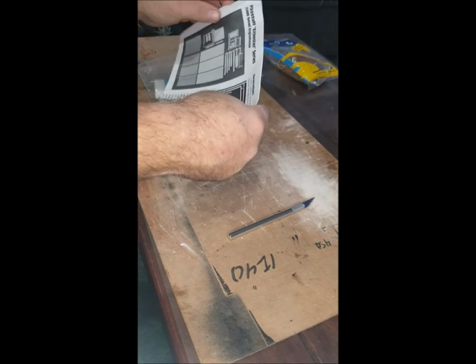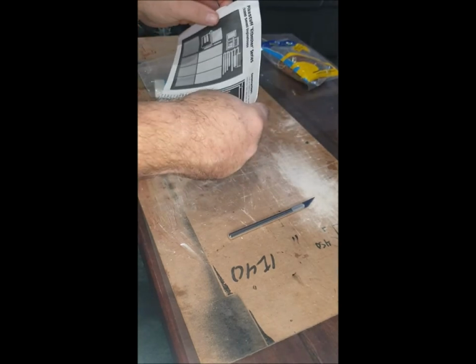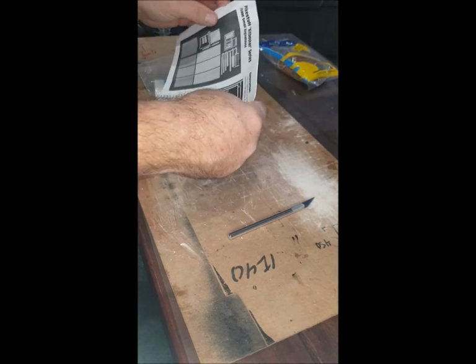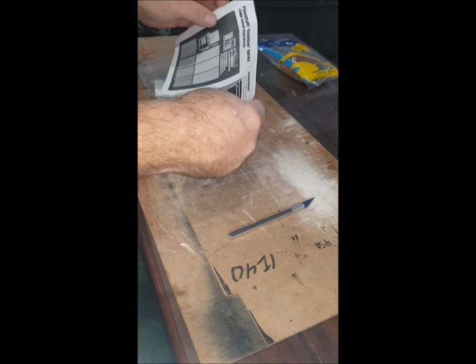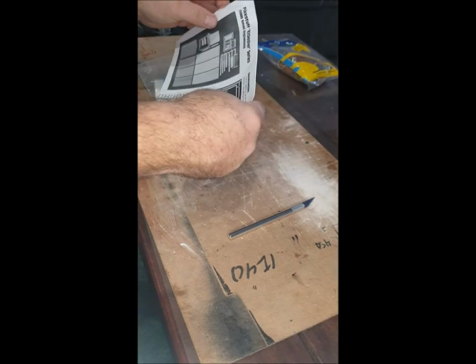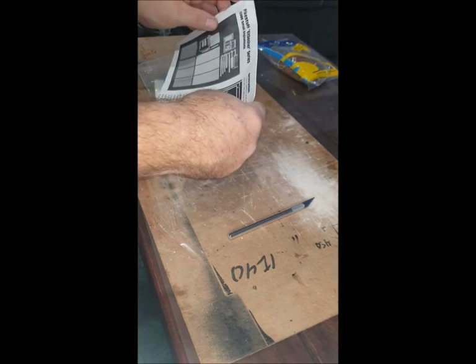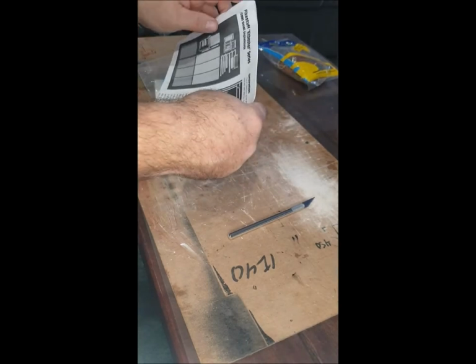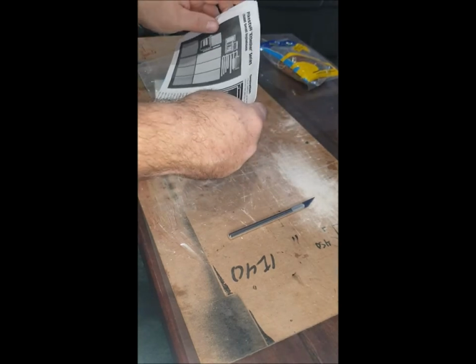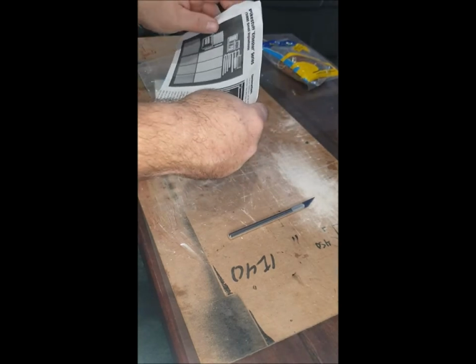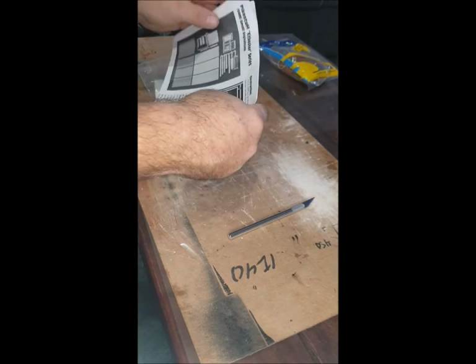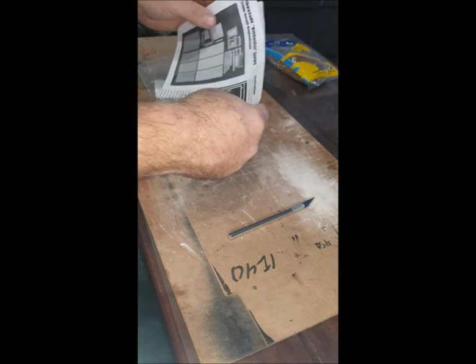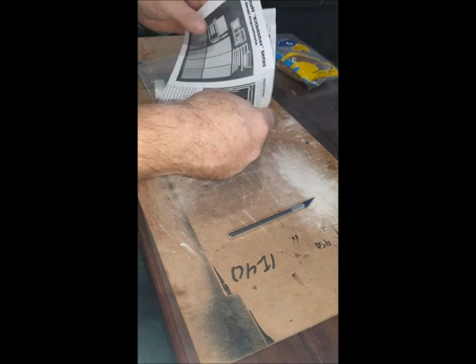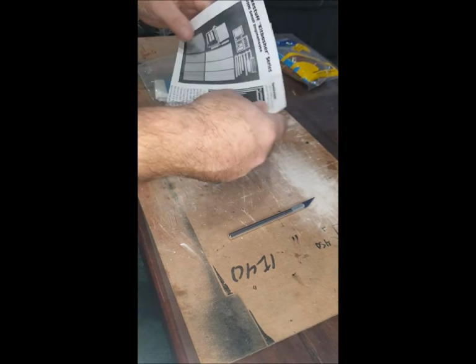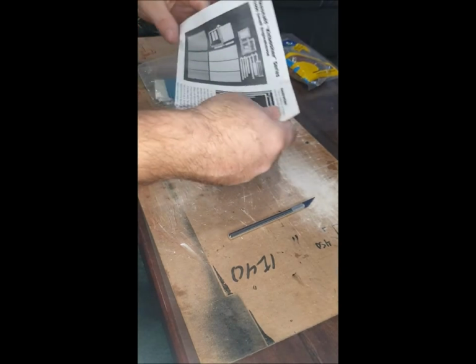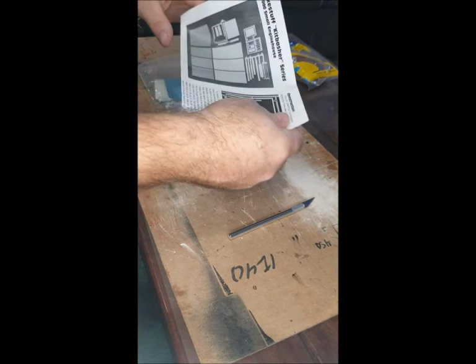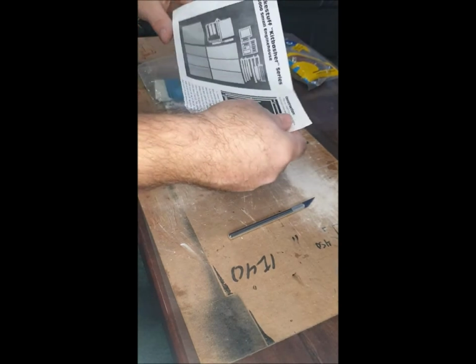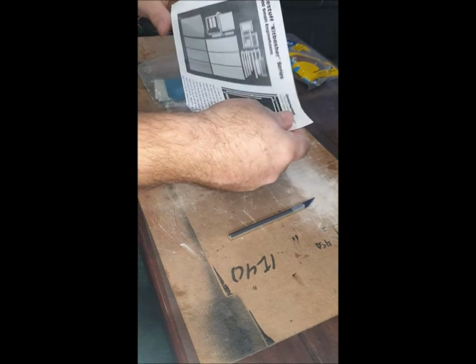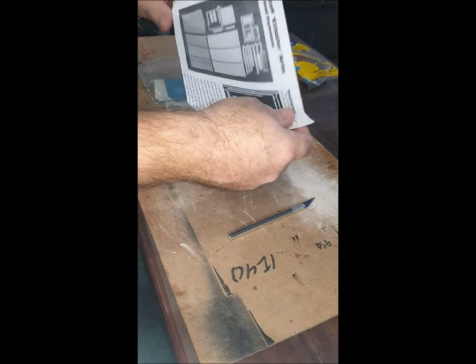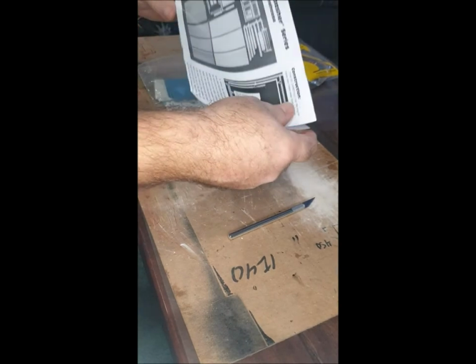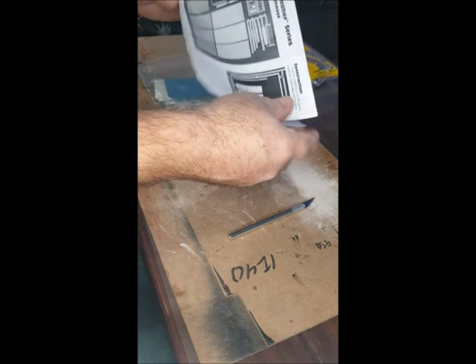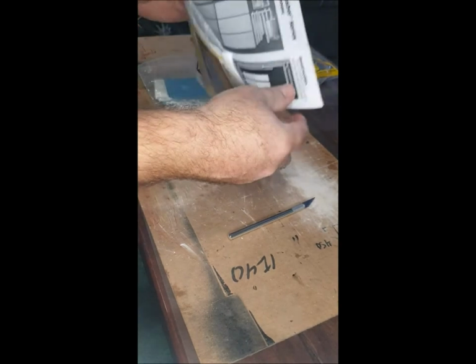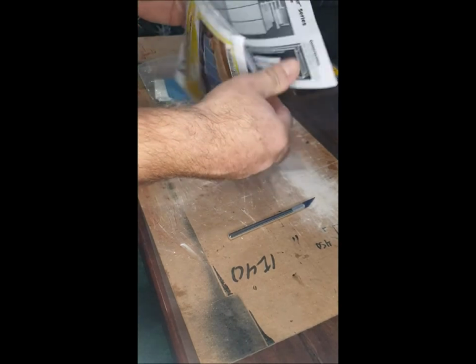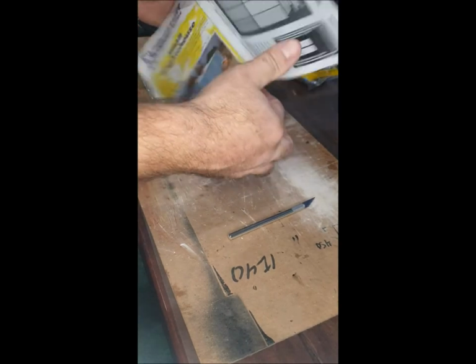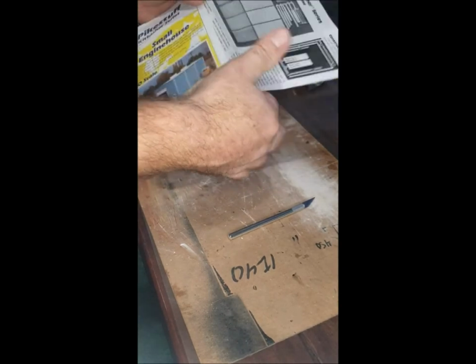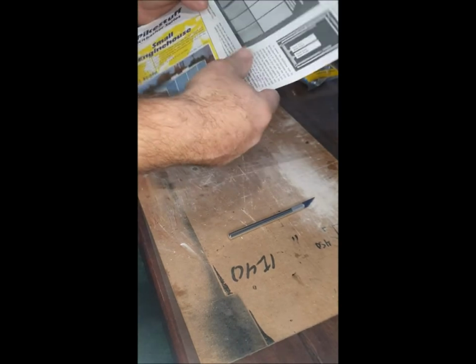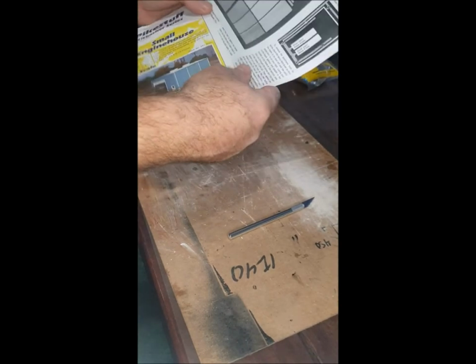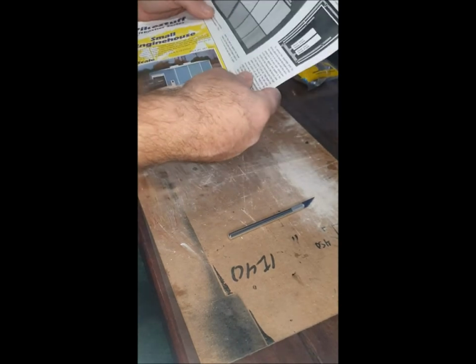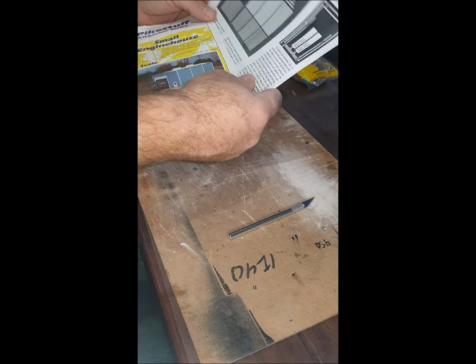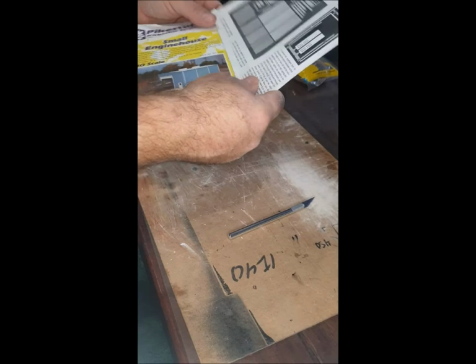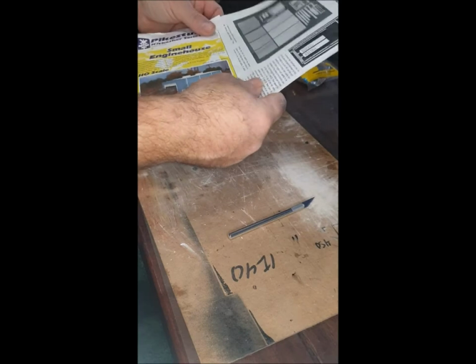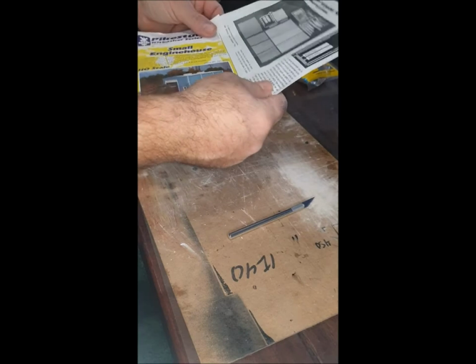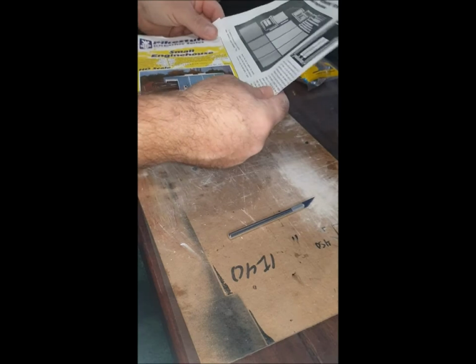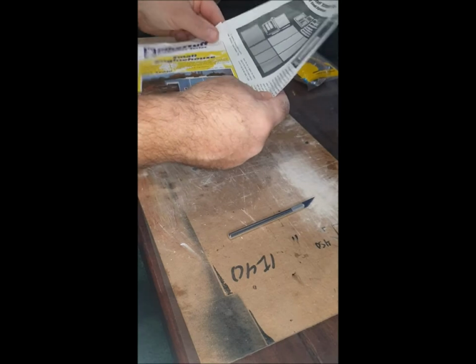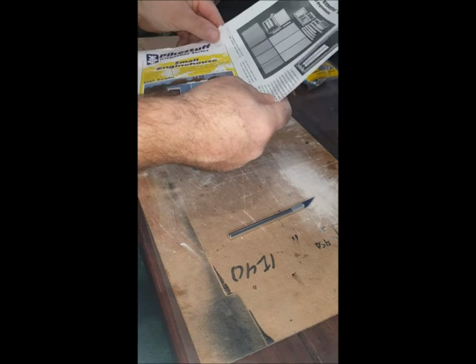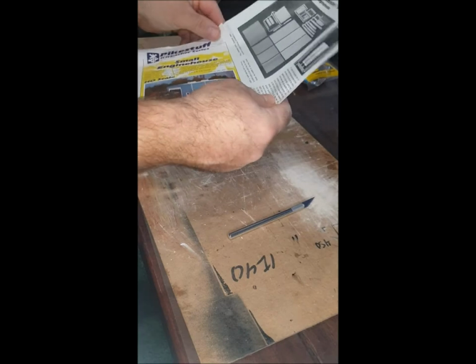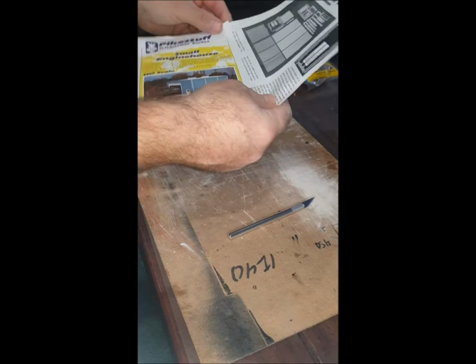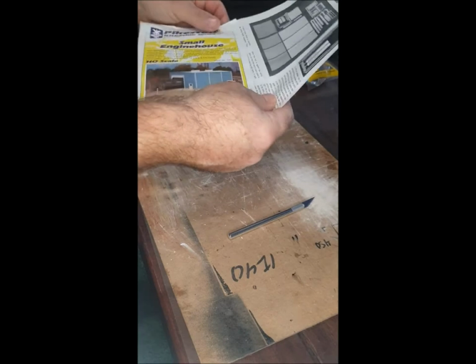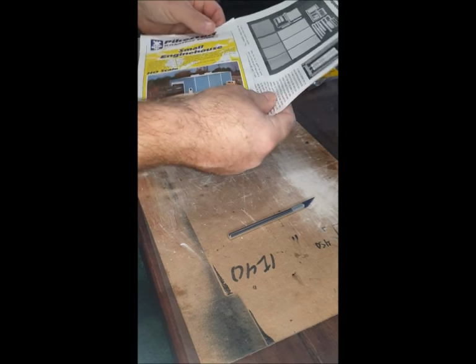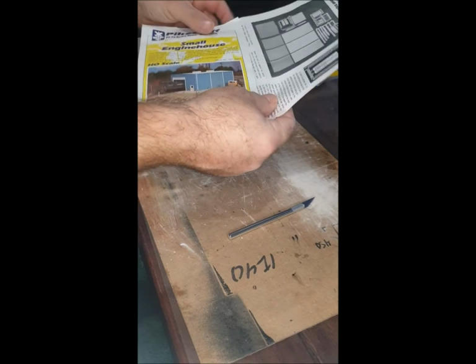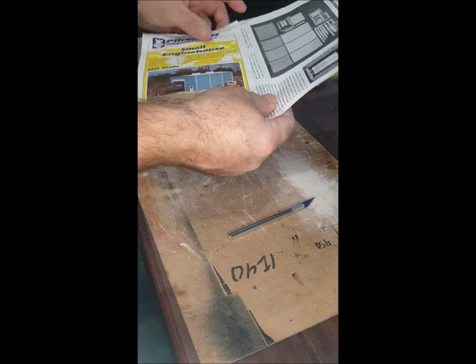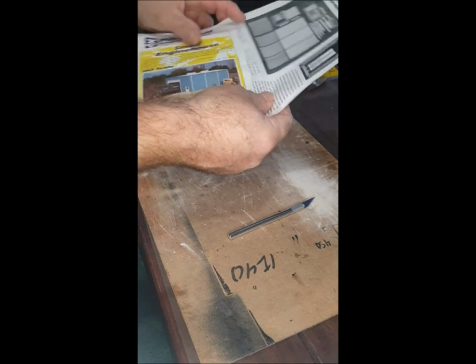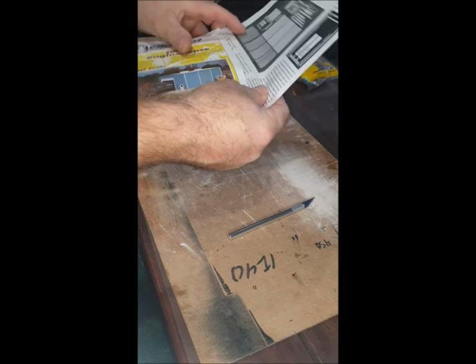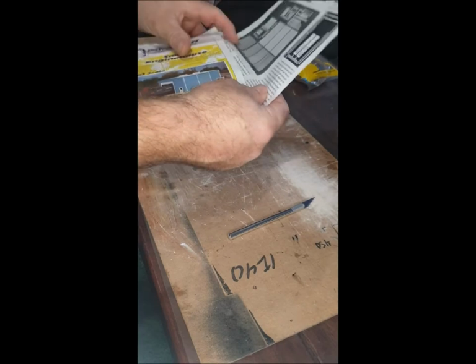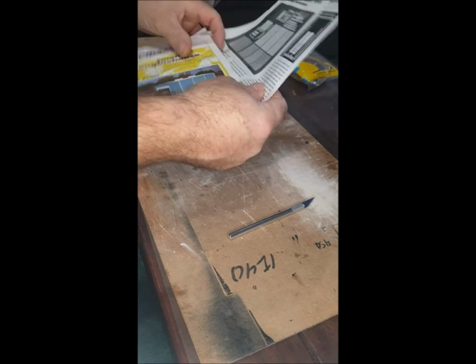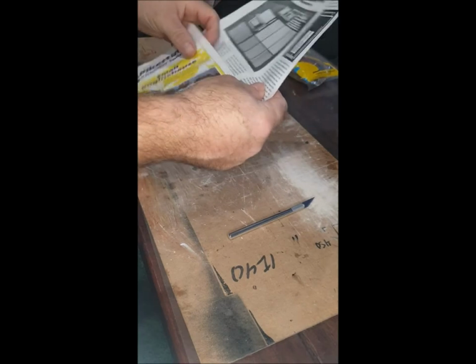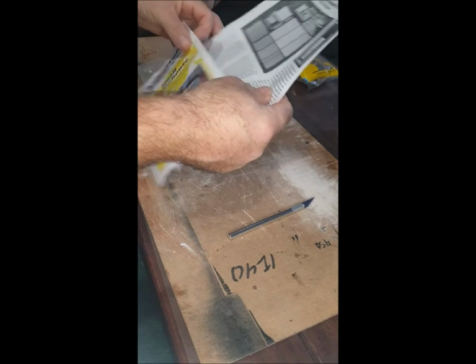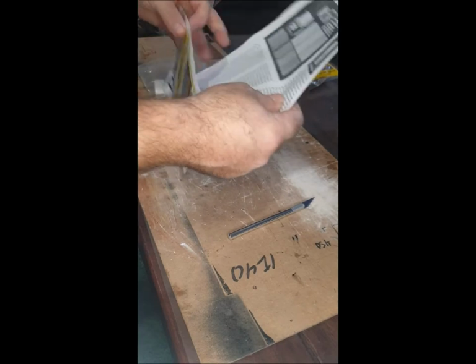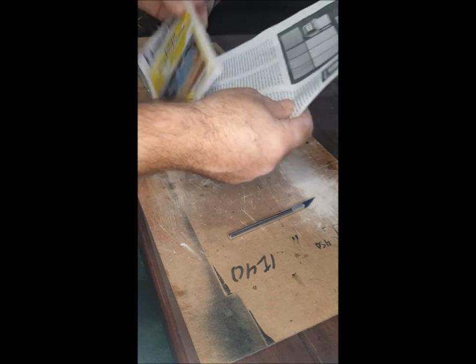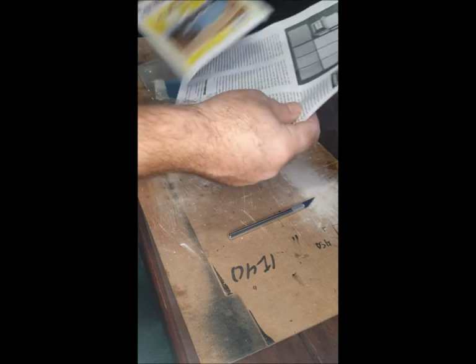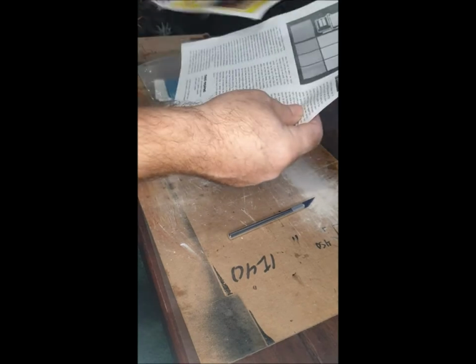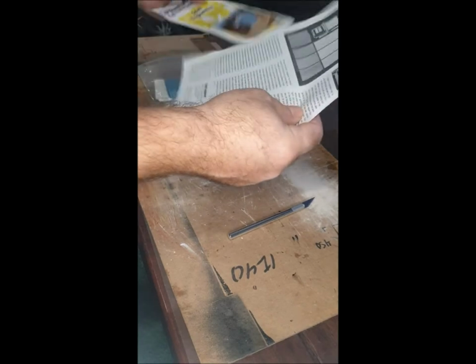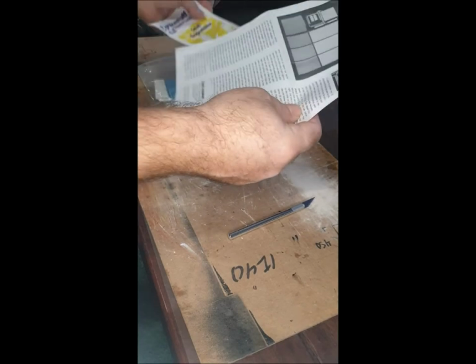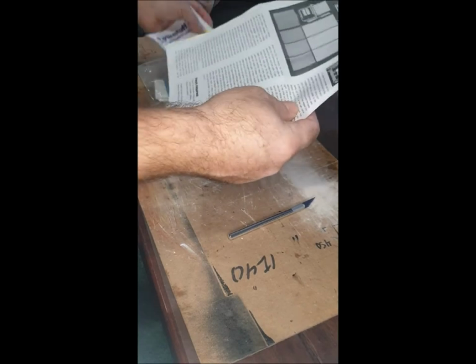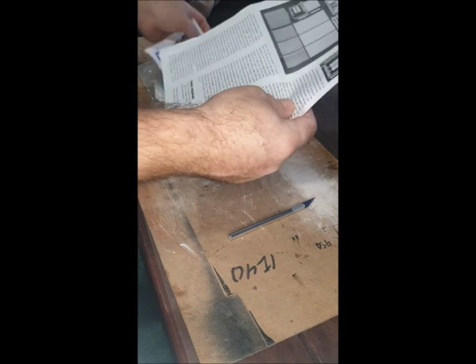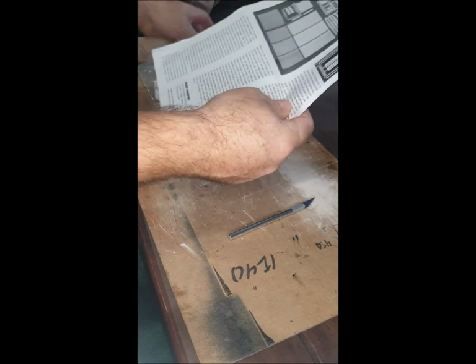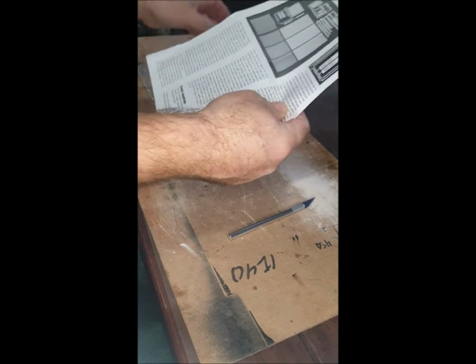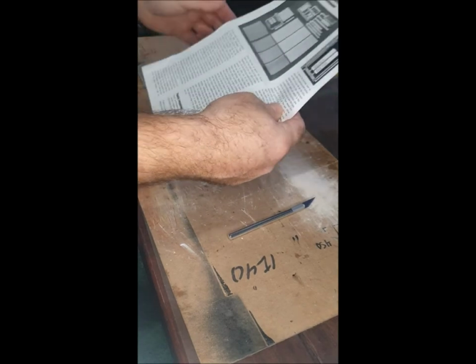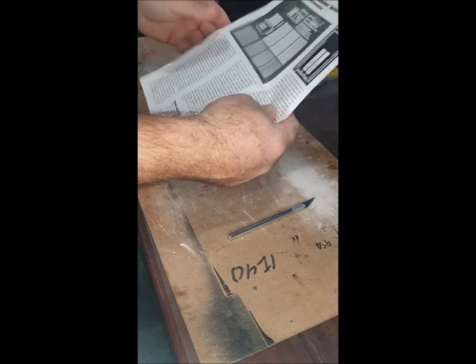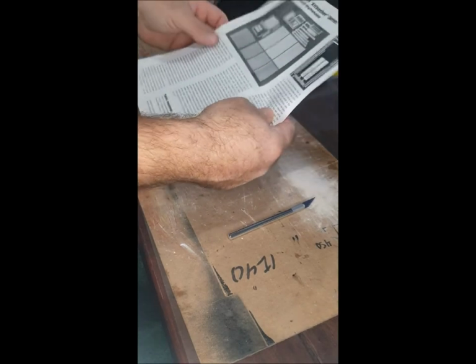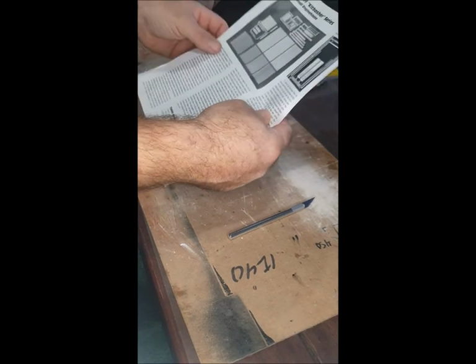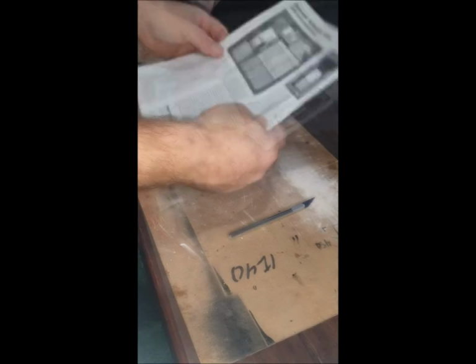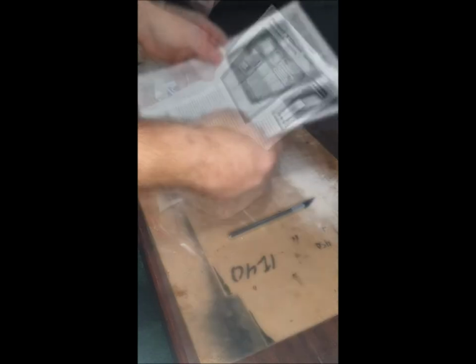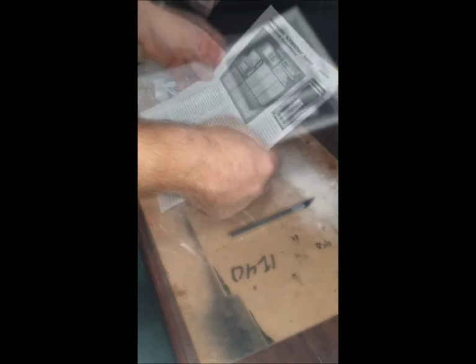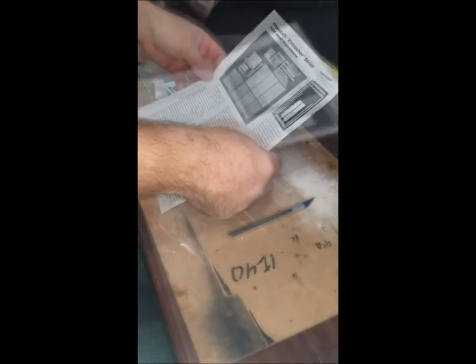Borrowed one of the kids' camera stands and gave it a crack, a bit of a backlight. You can see we've pulled everything apart here.